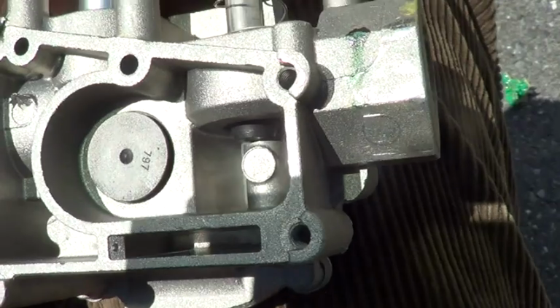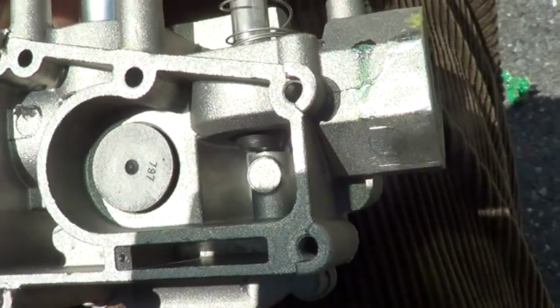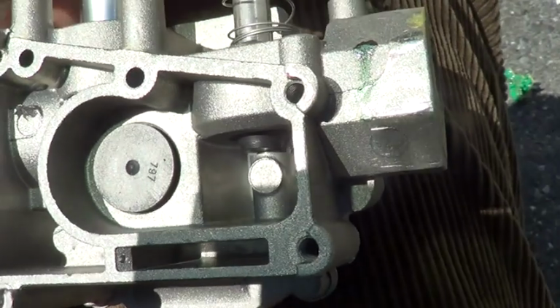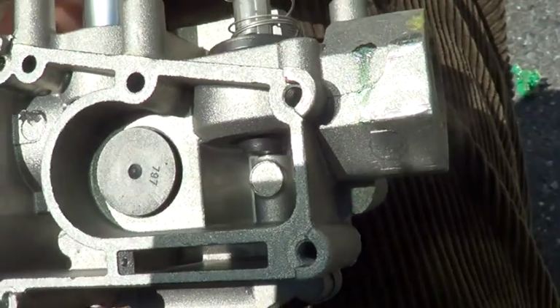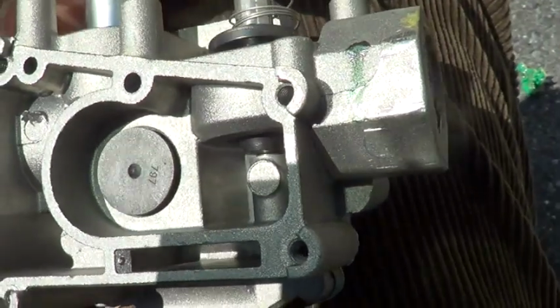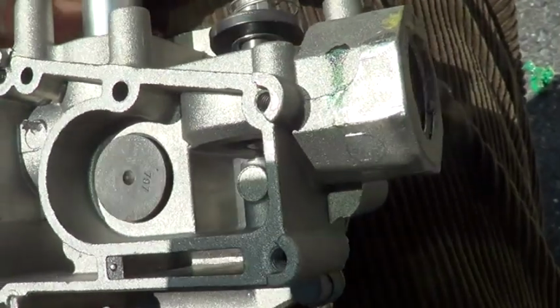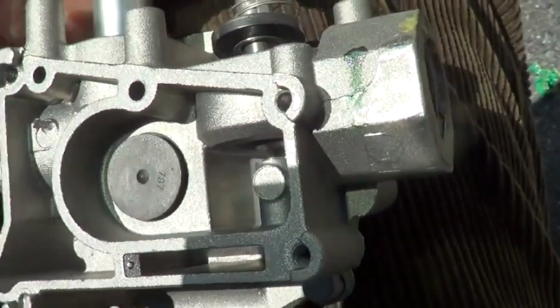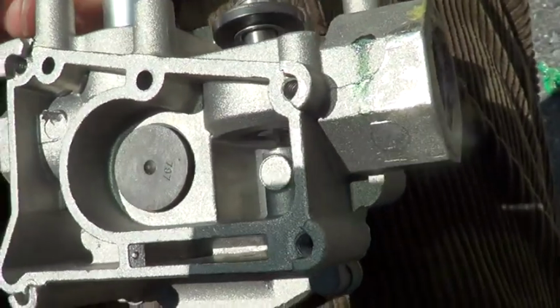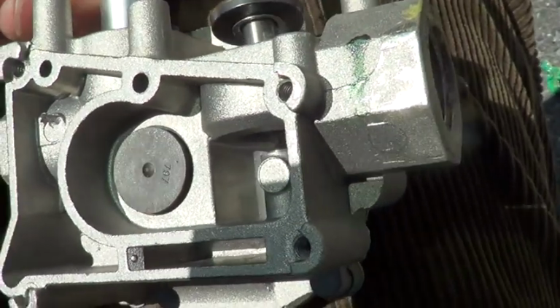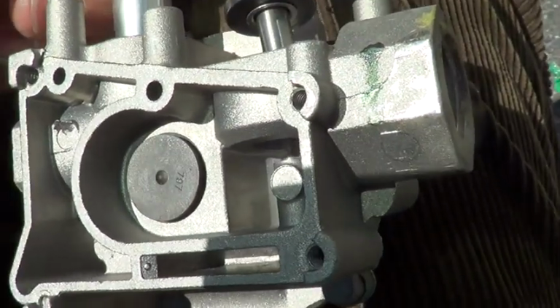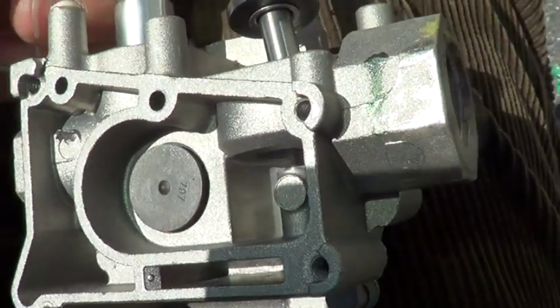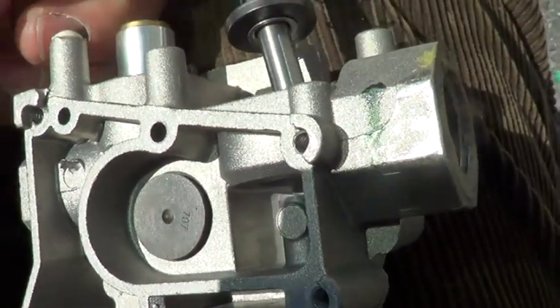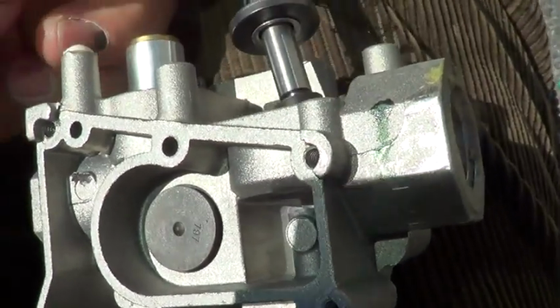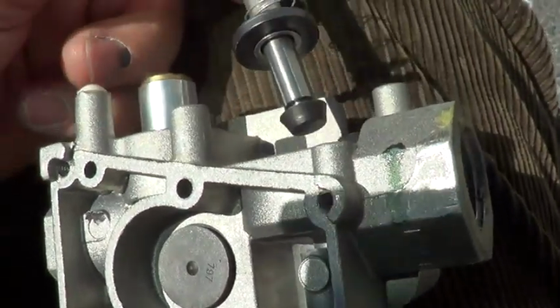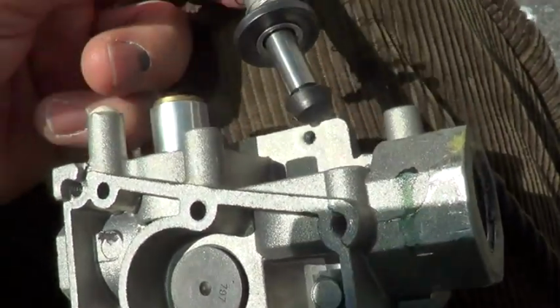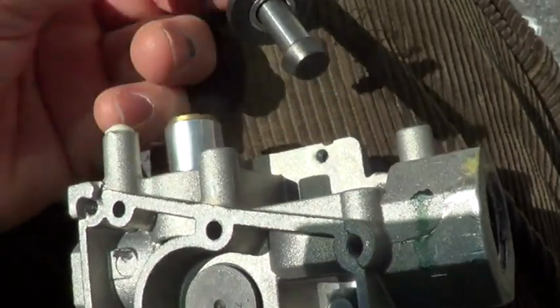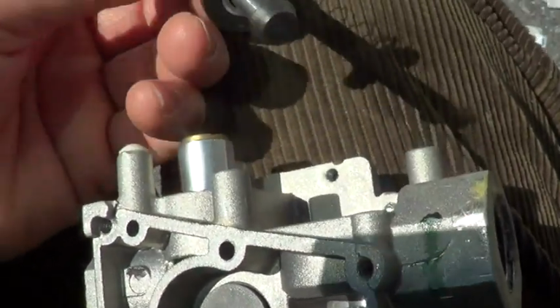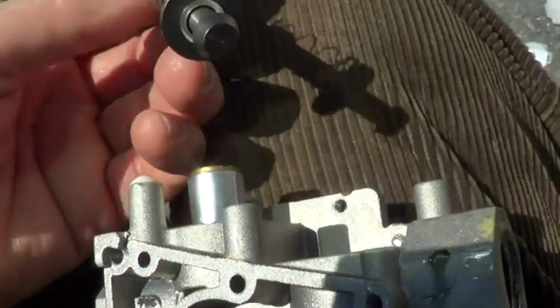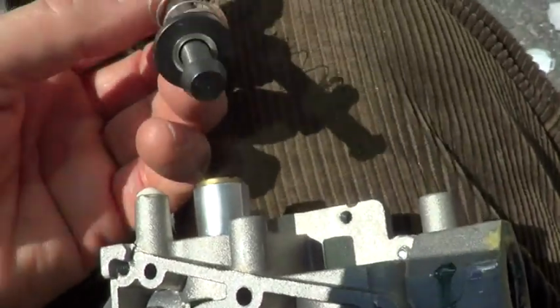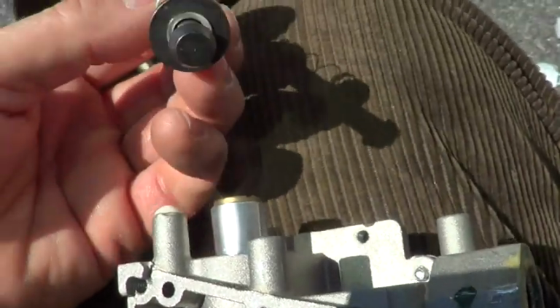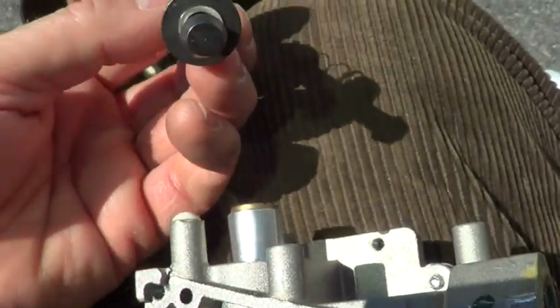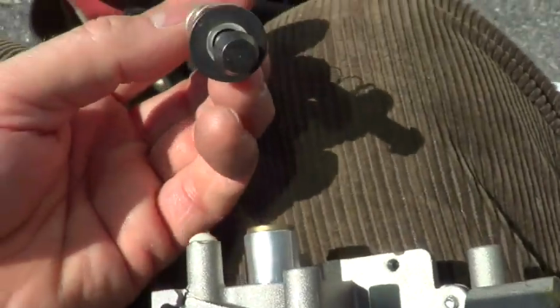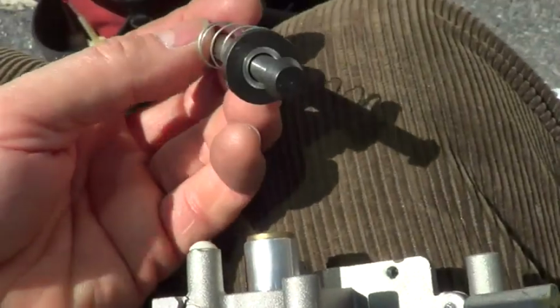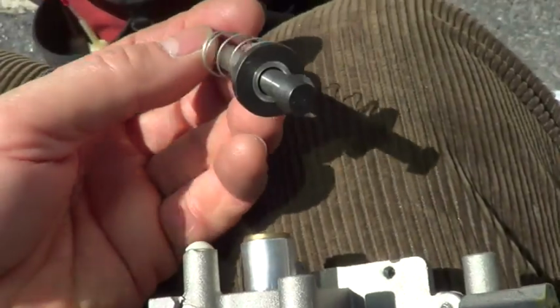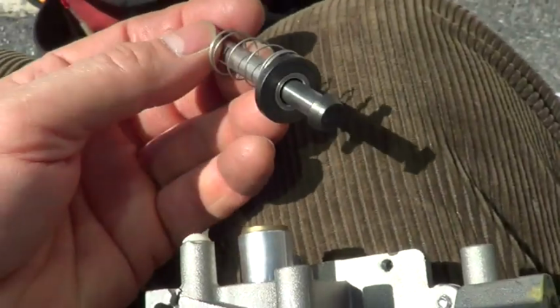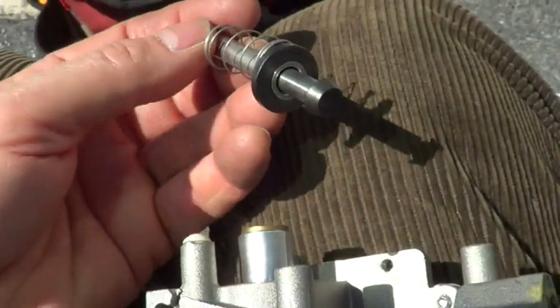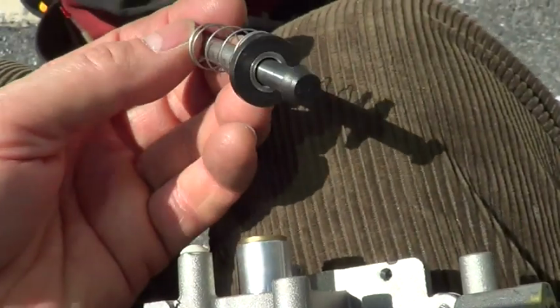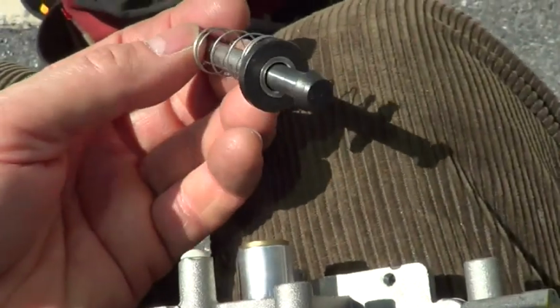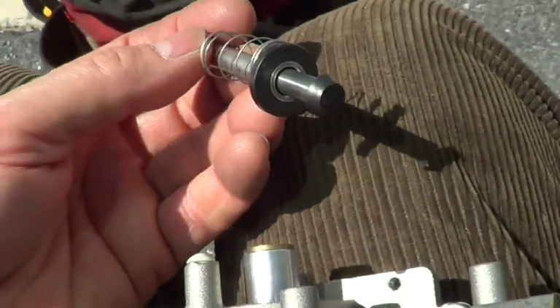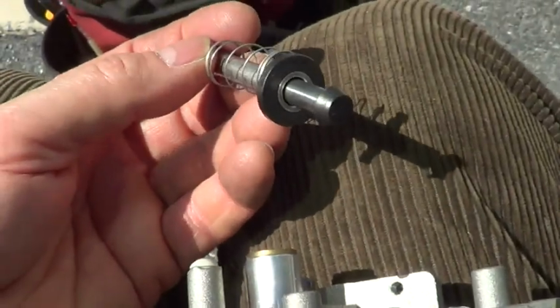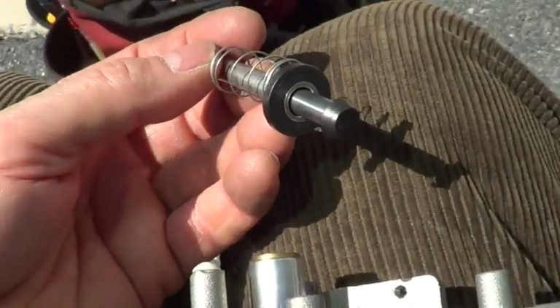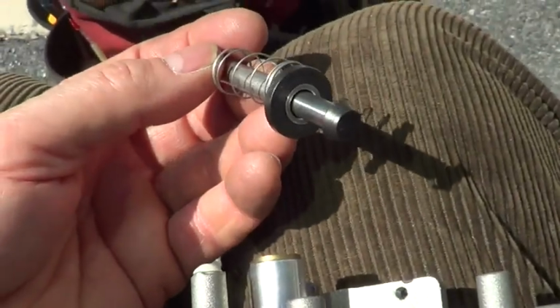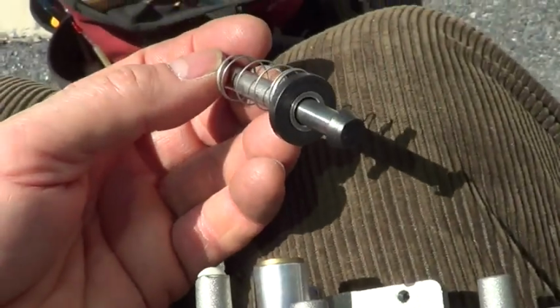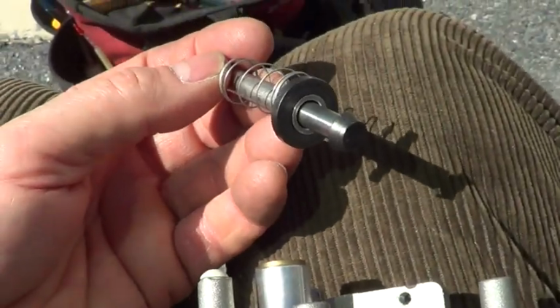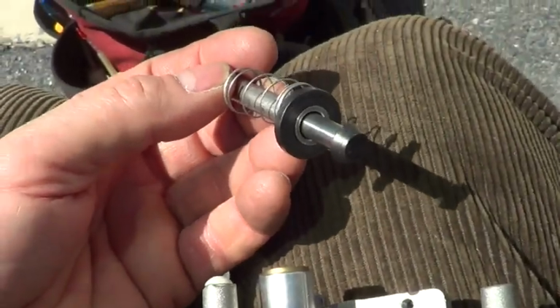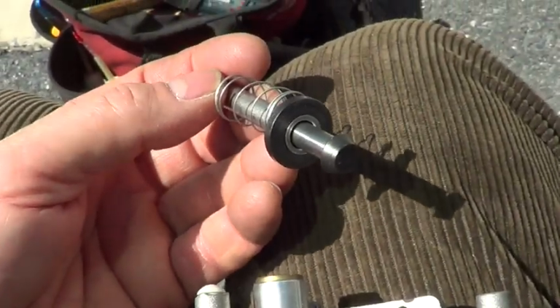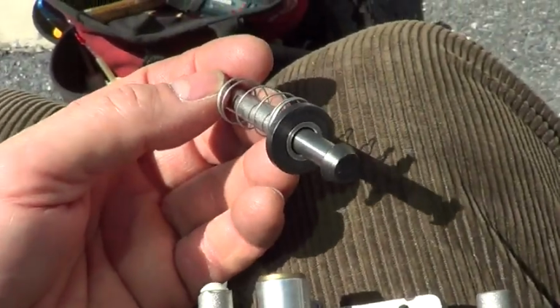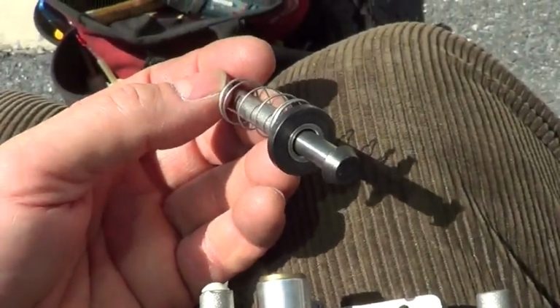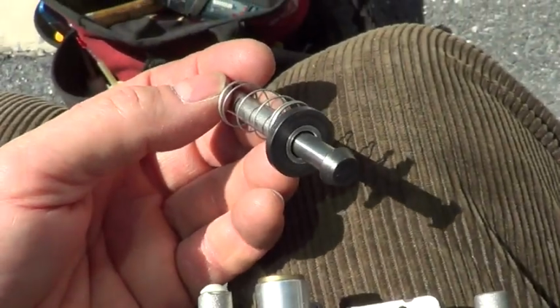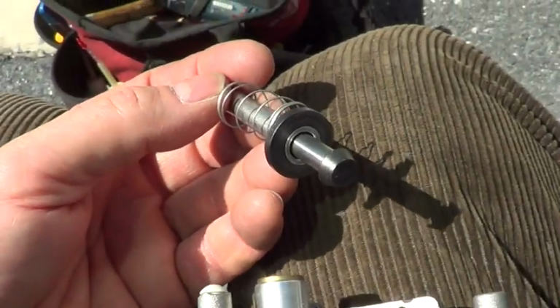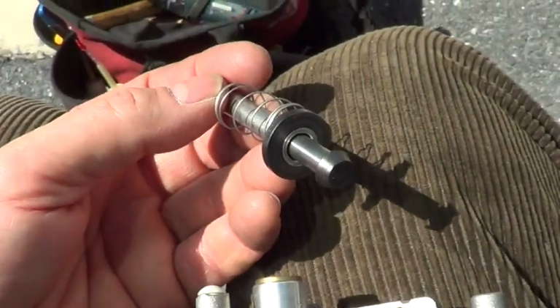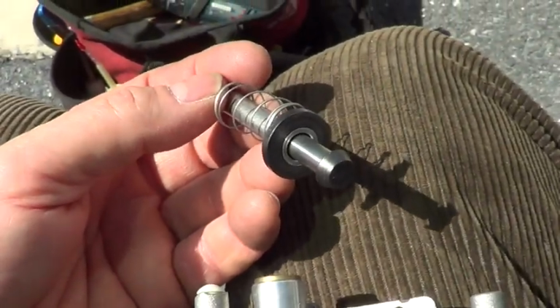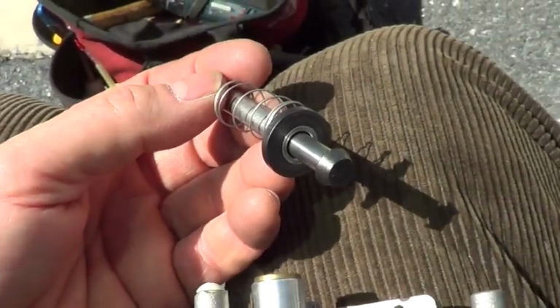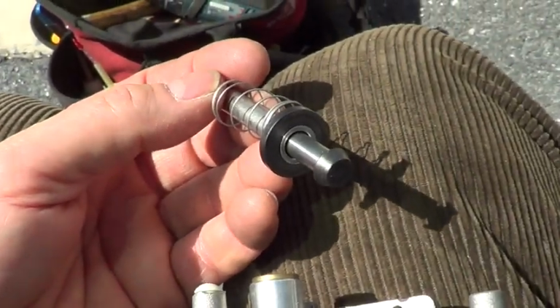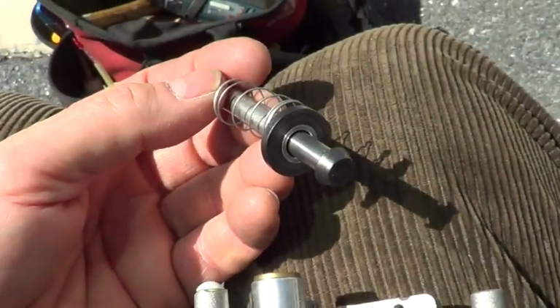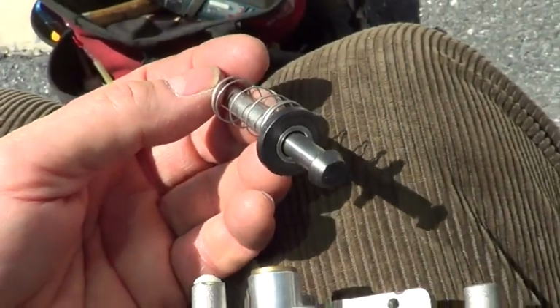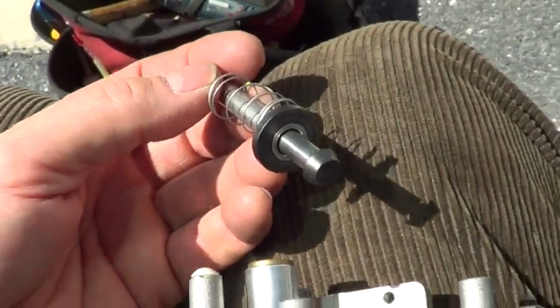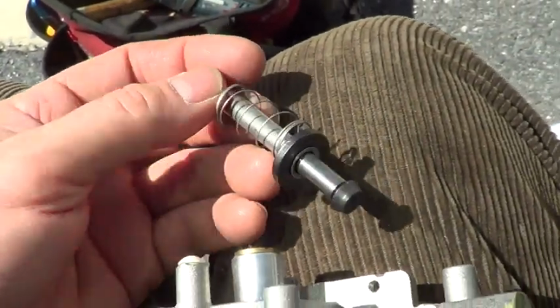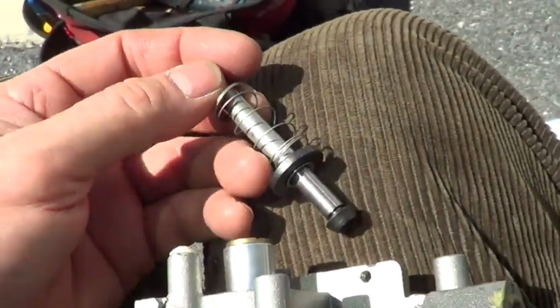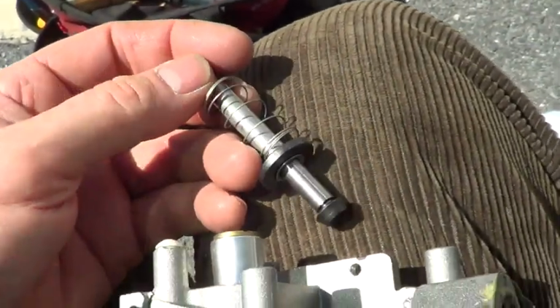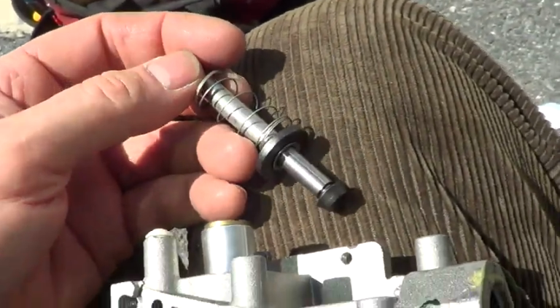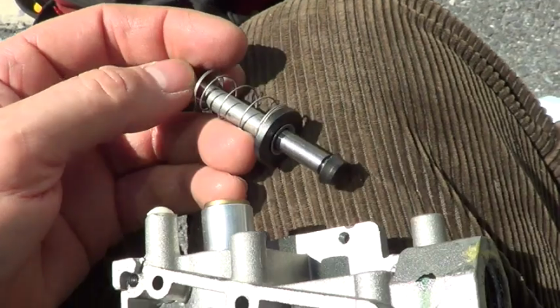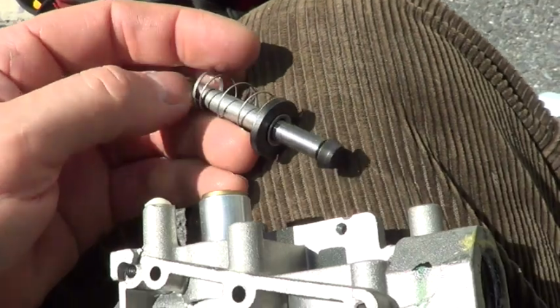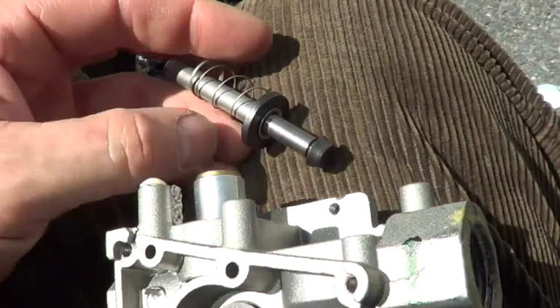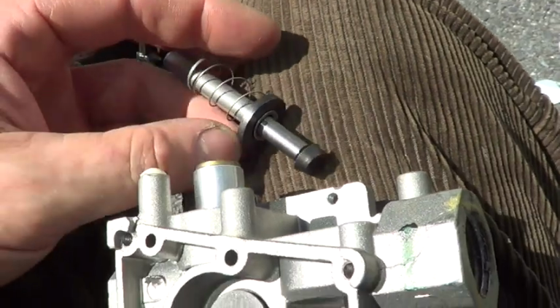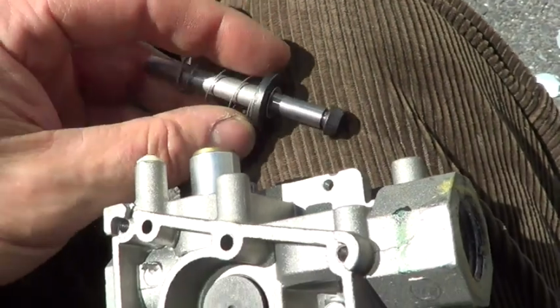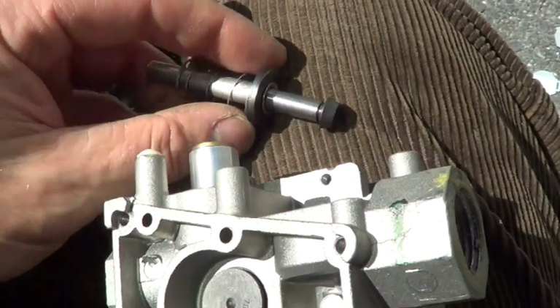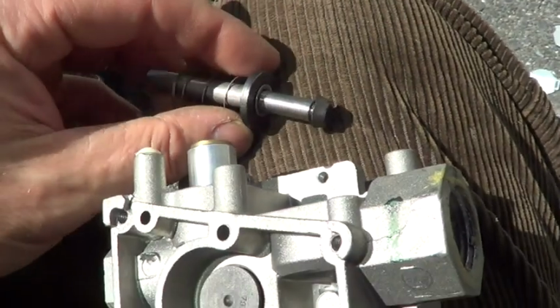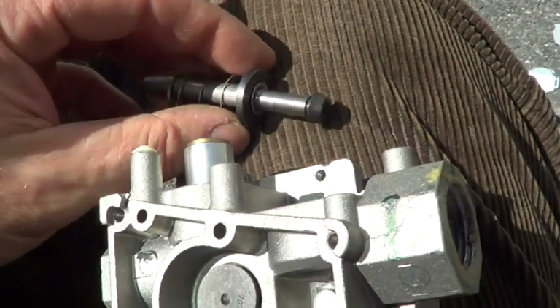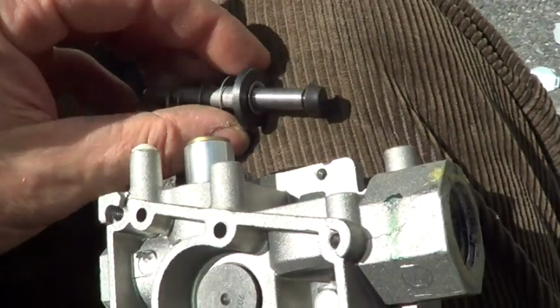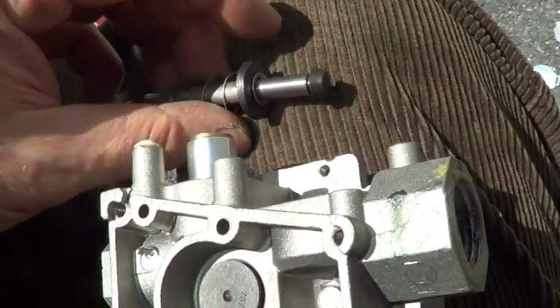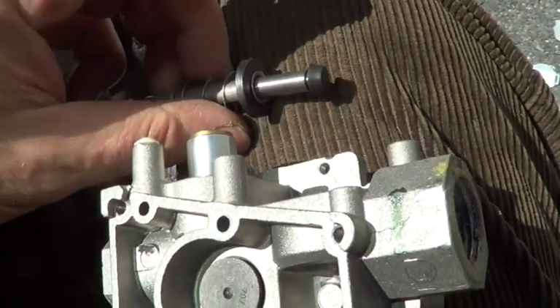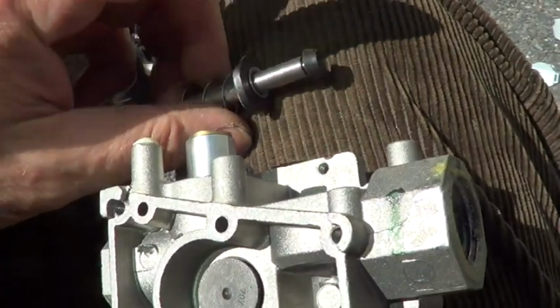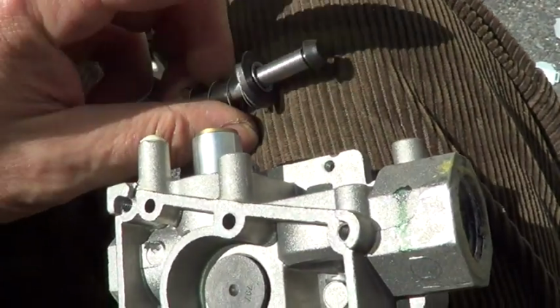That gives you a redundancy when you have two valves. They both have to function for the gas to open.